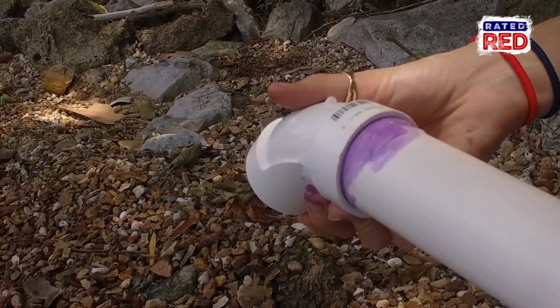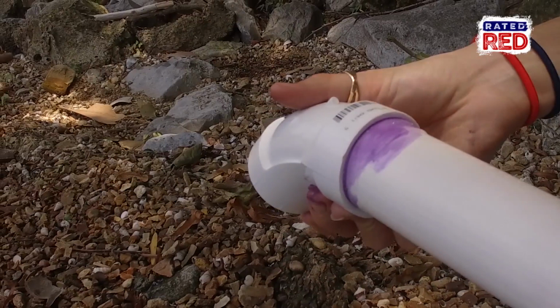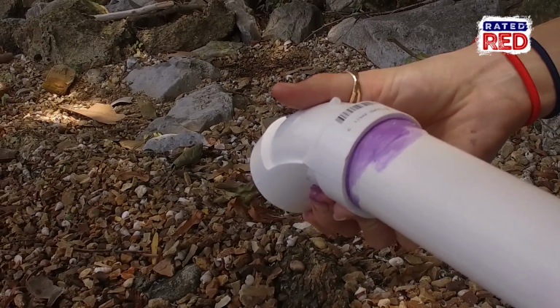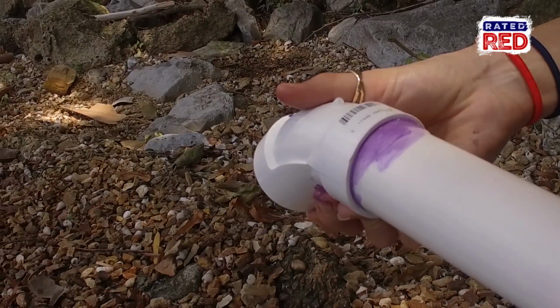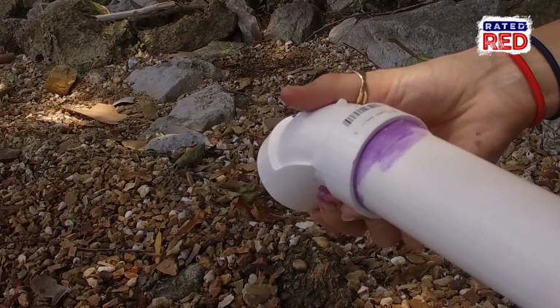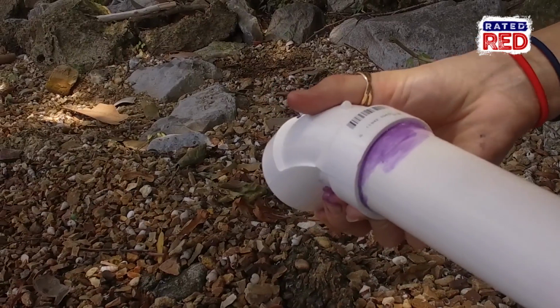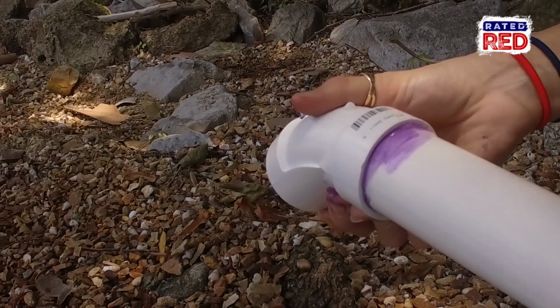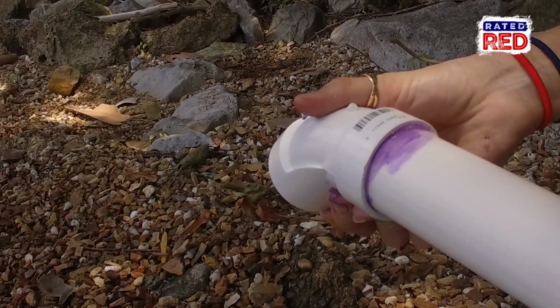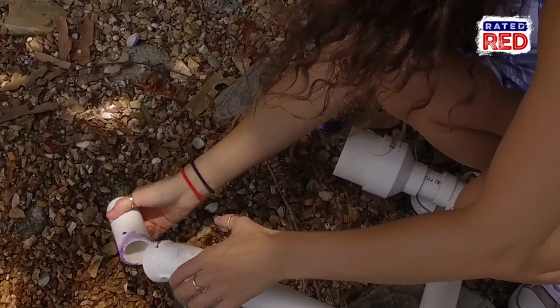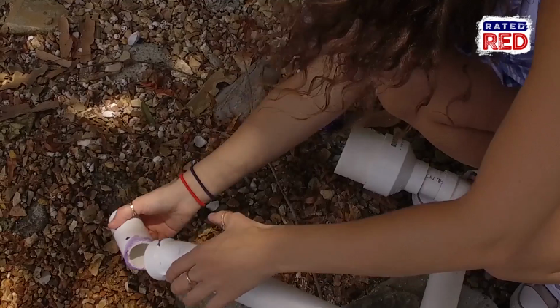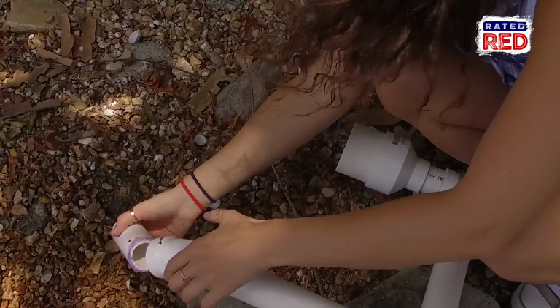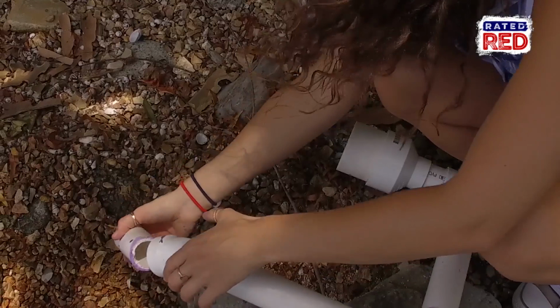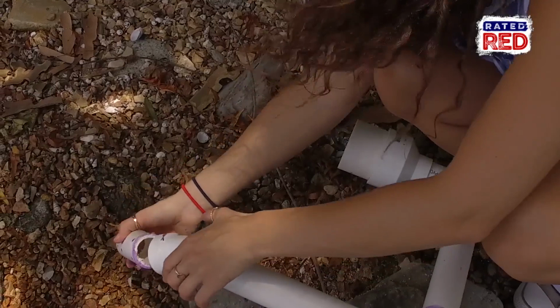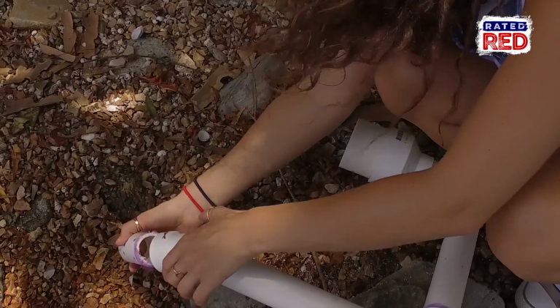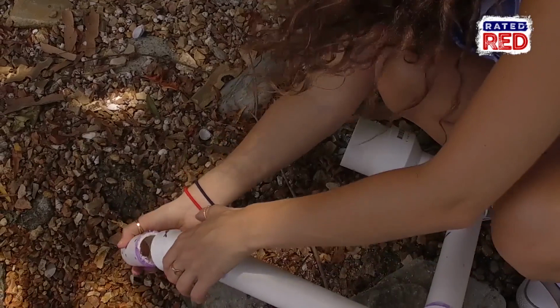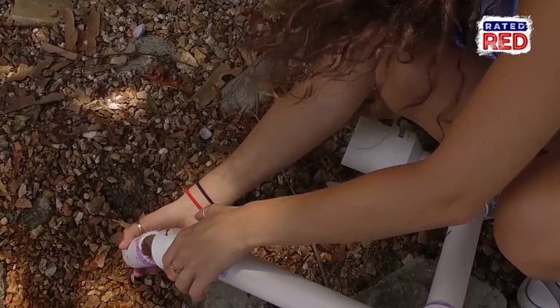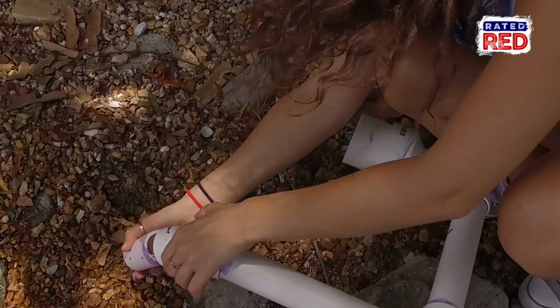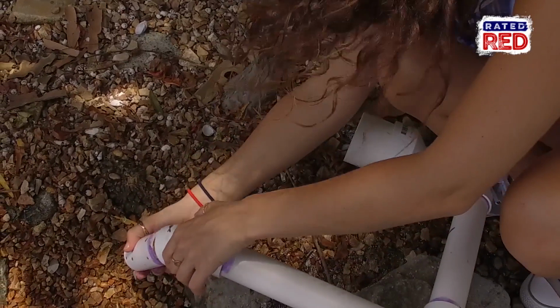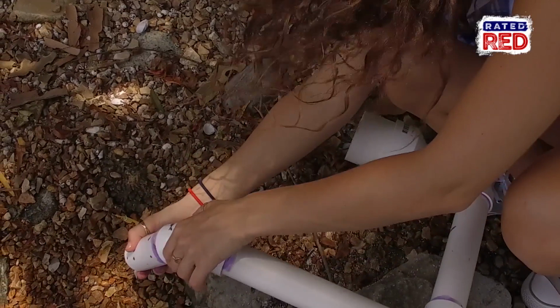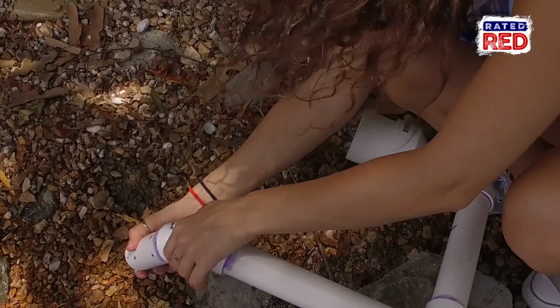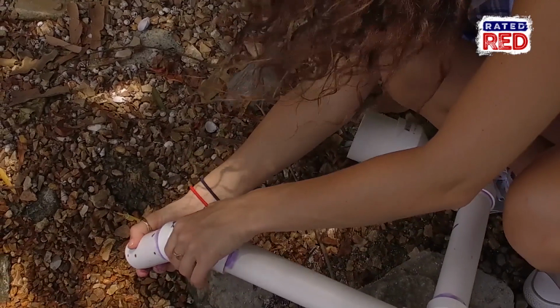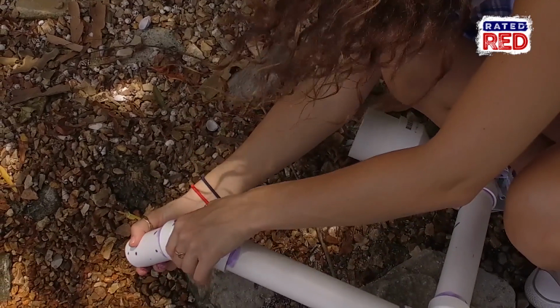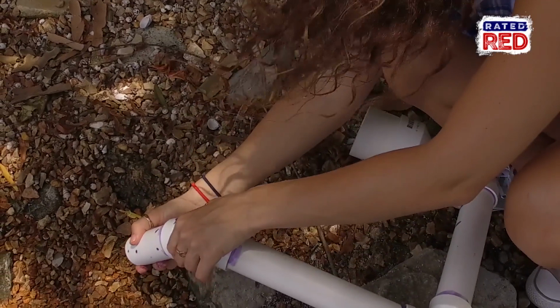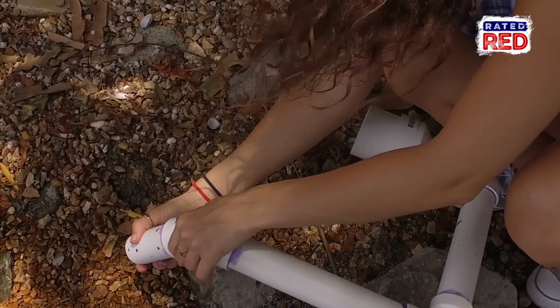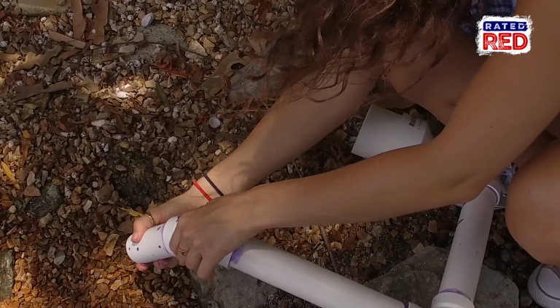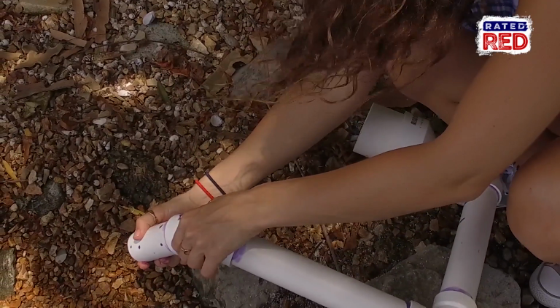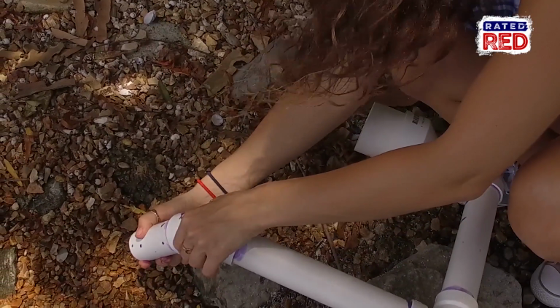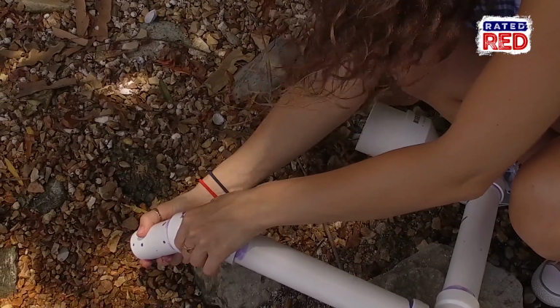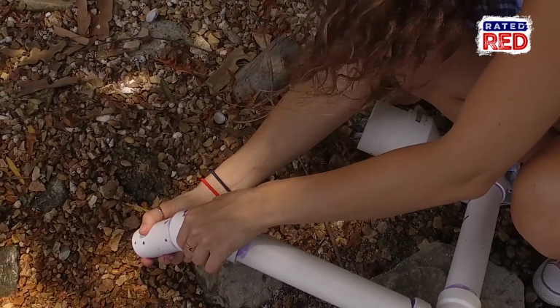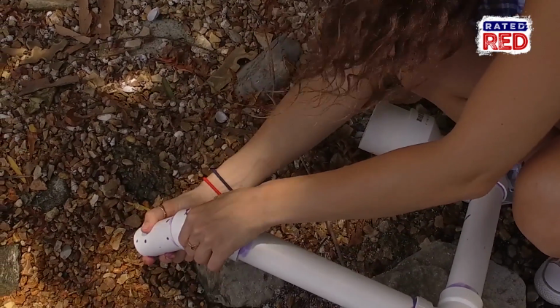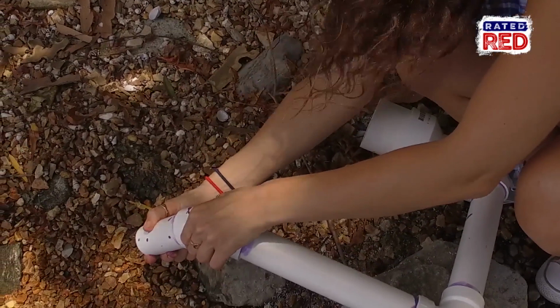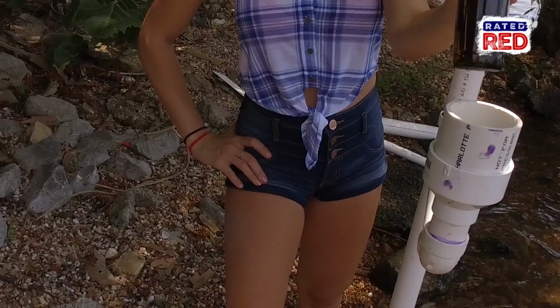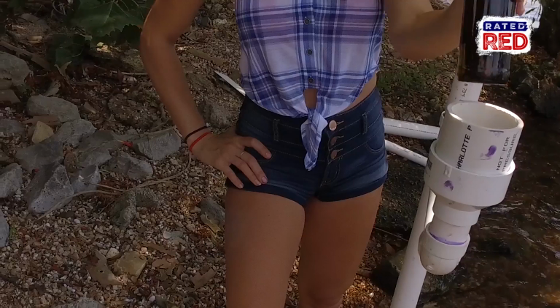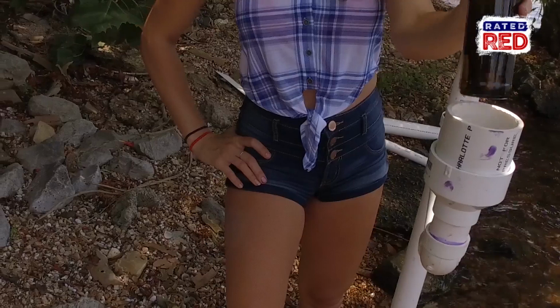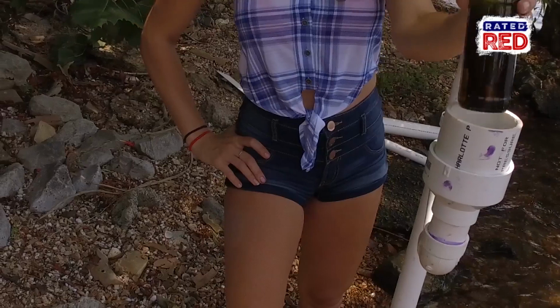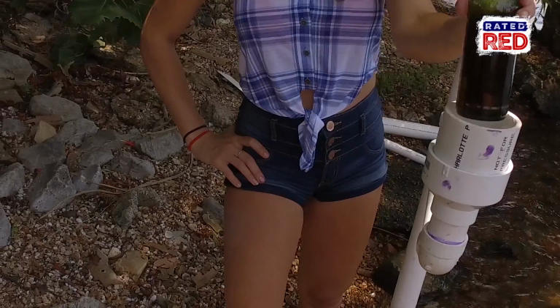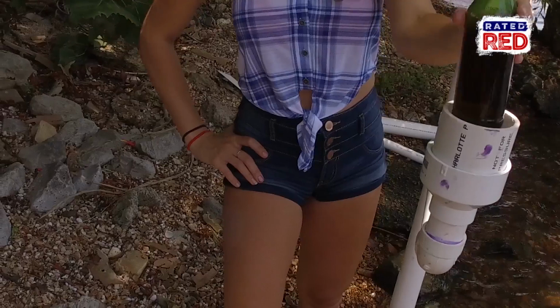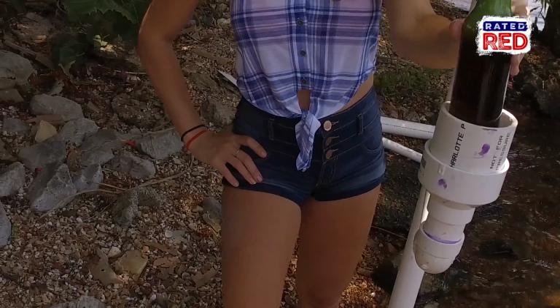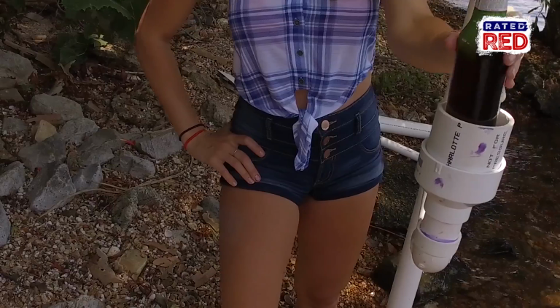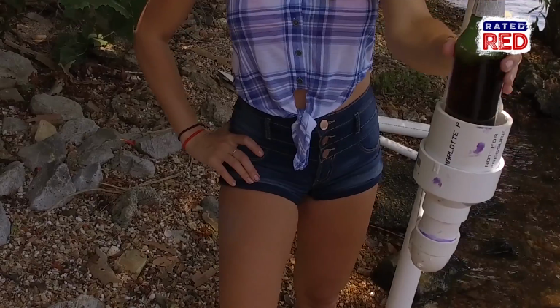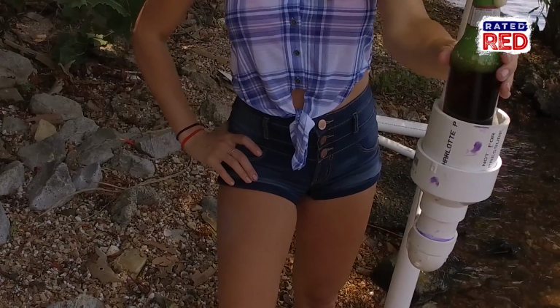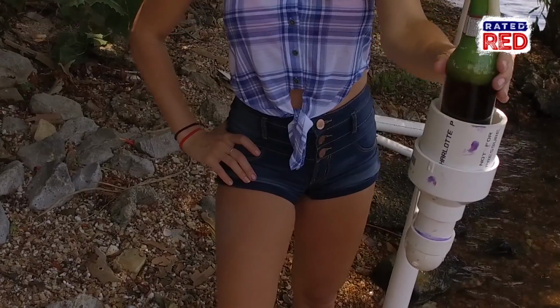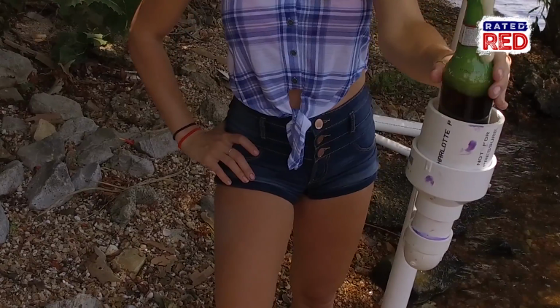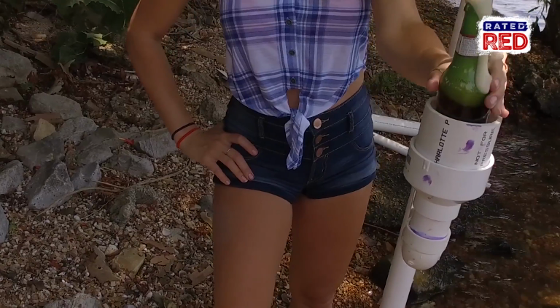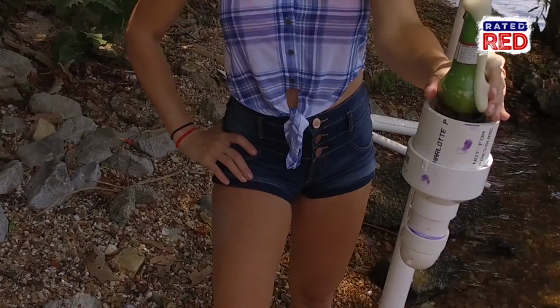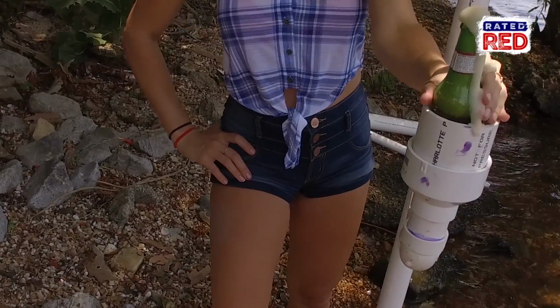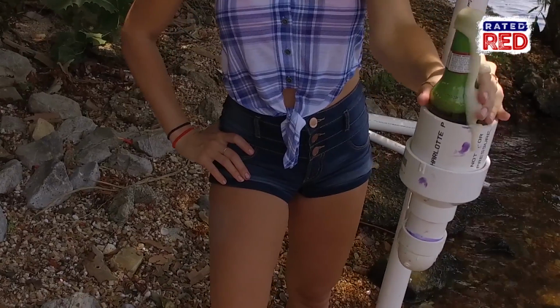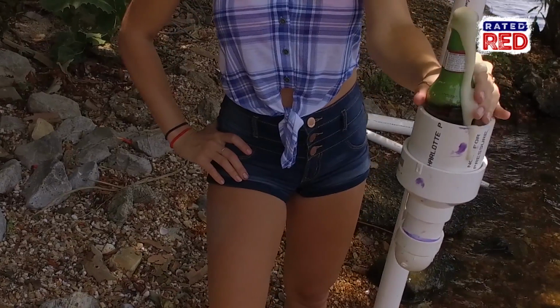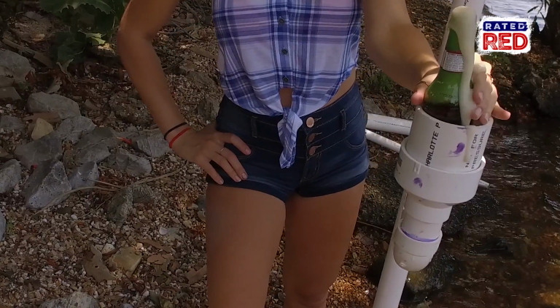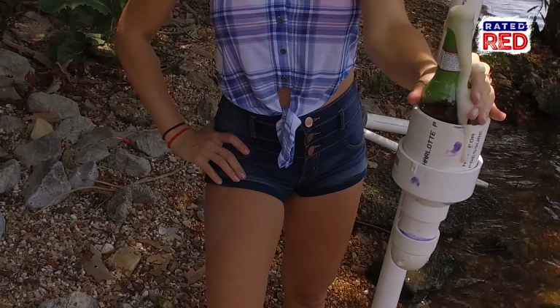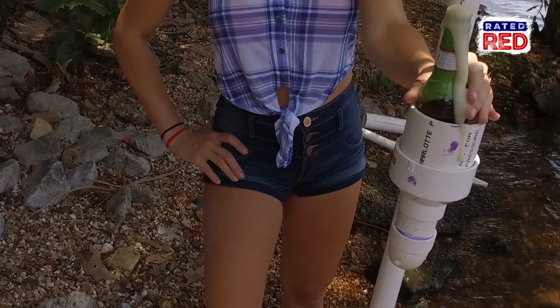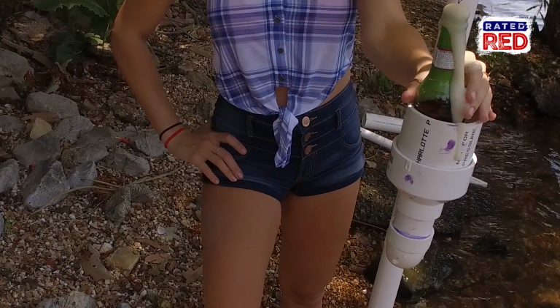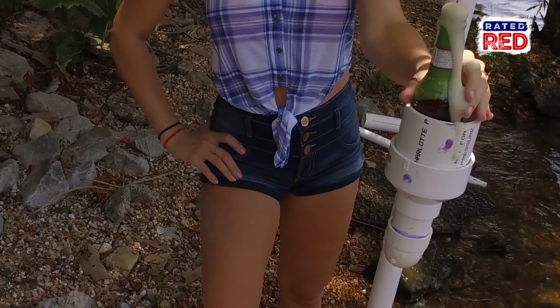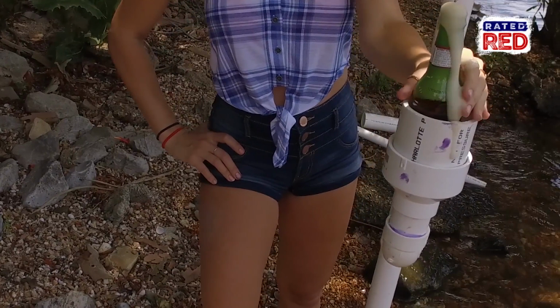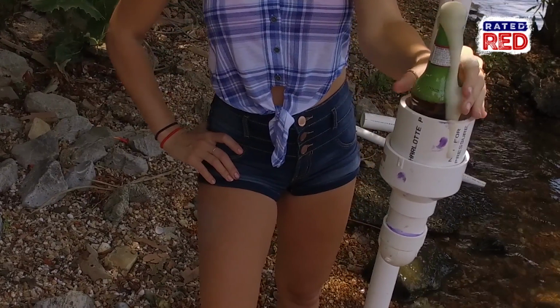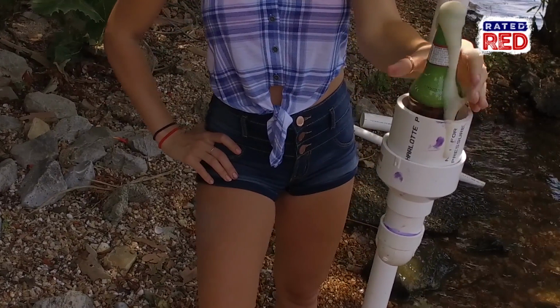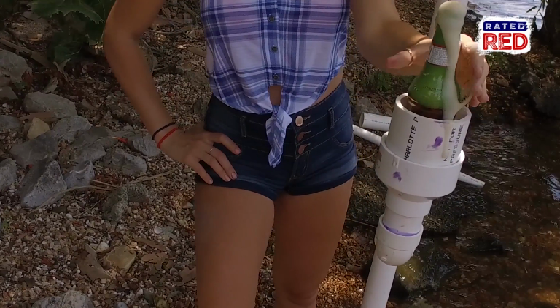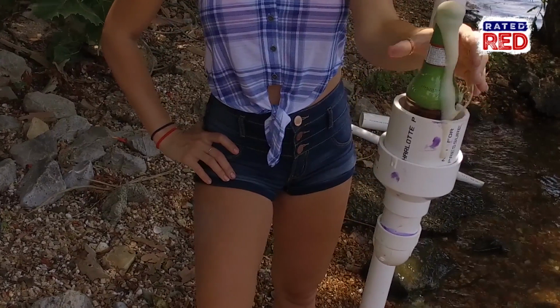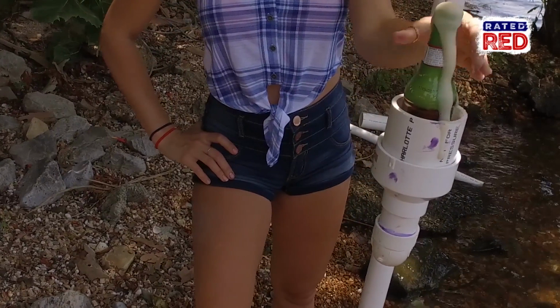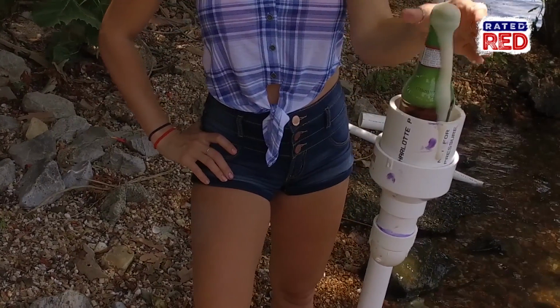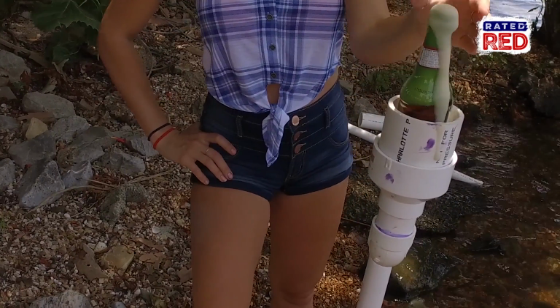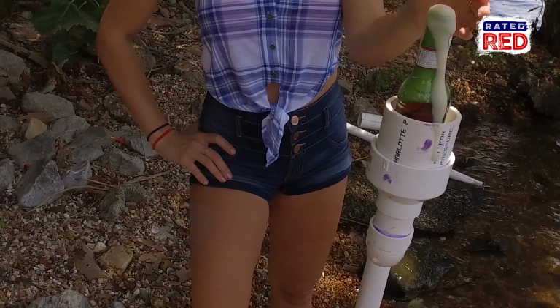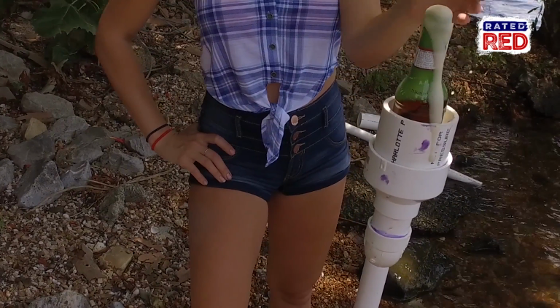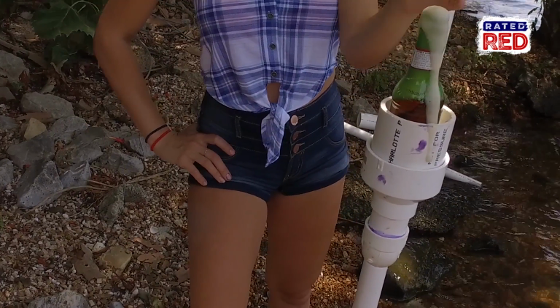And then from there, we're going to glue in a six inch piece of pipe. Then you just cast a line, crack a cold one, catch some fish, and drink some beer.